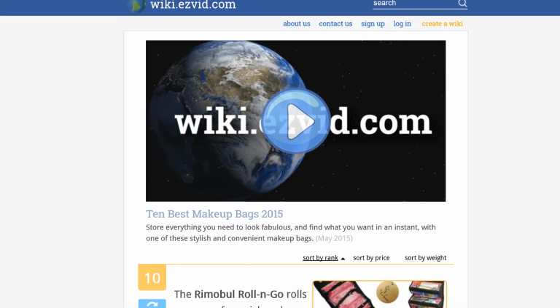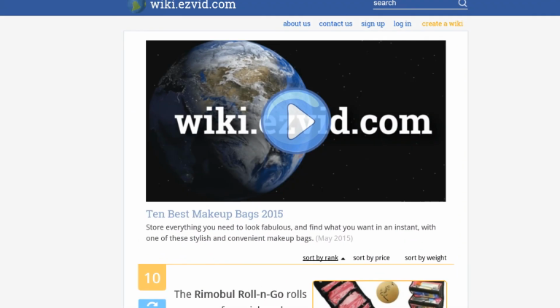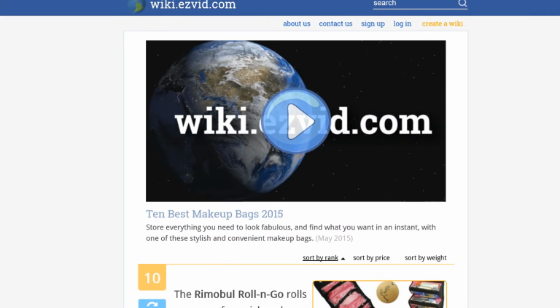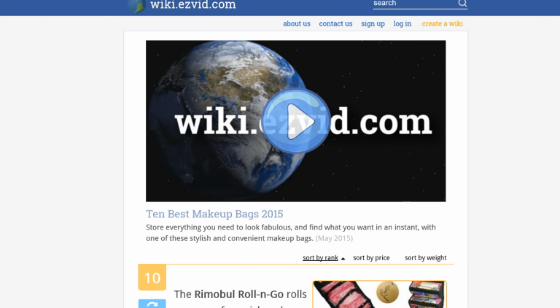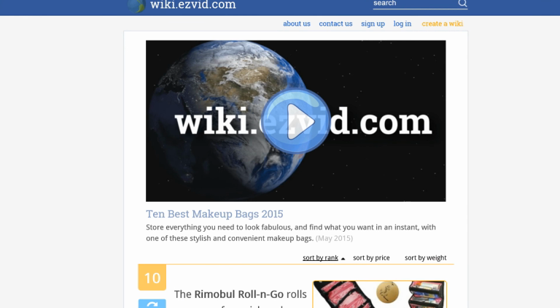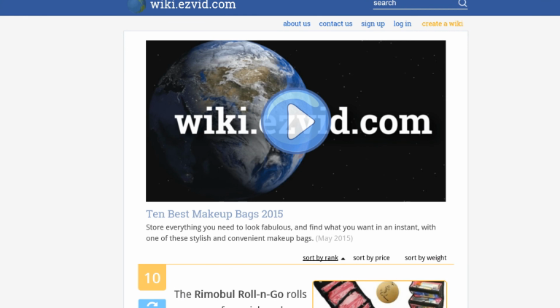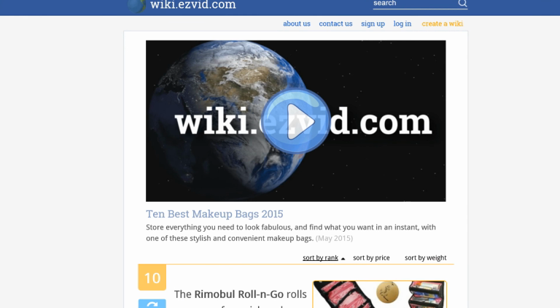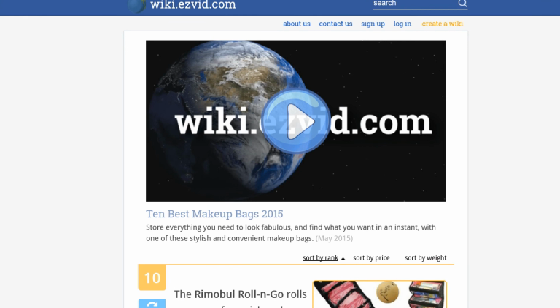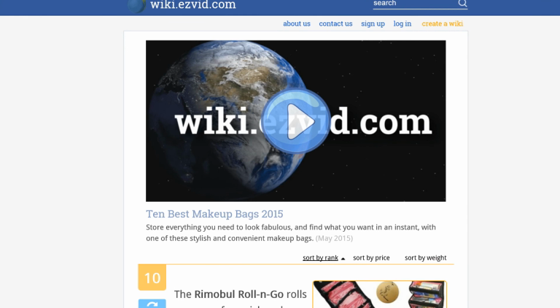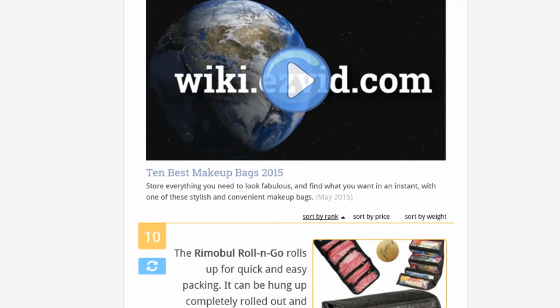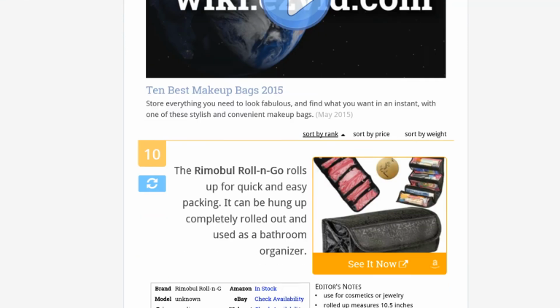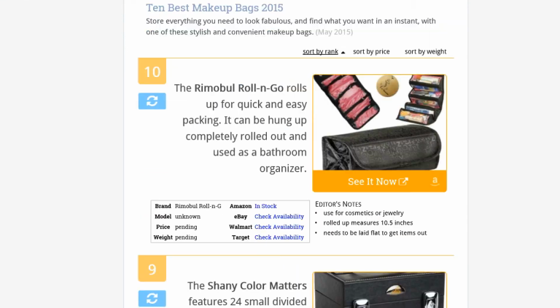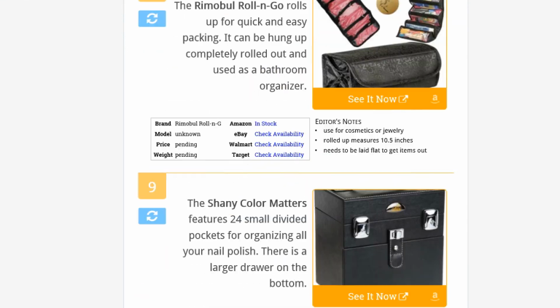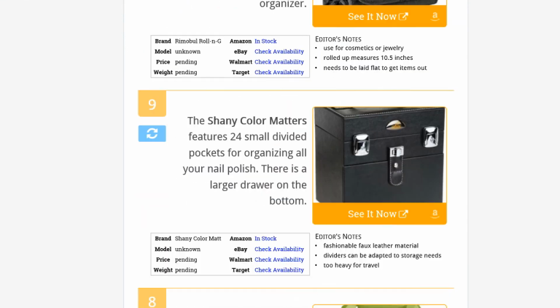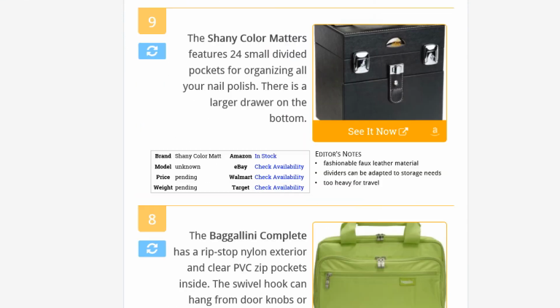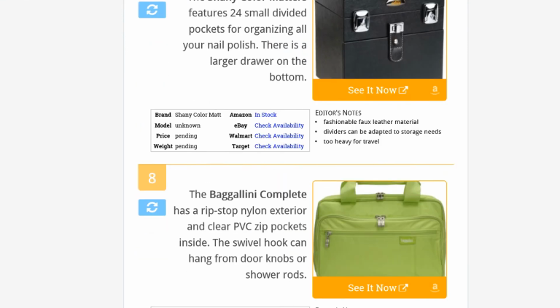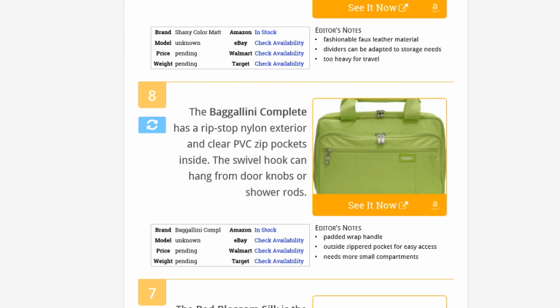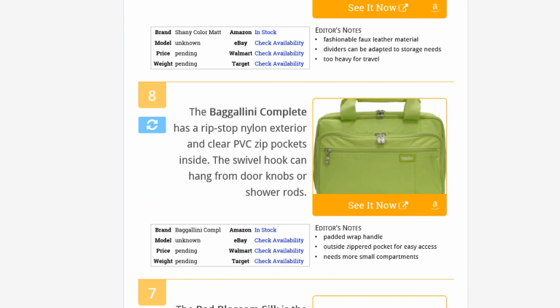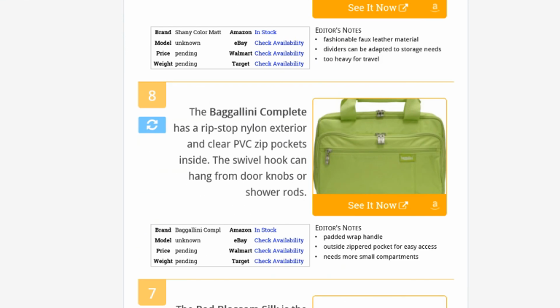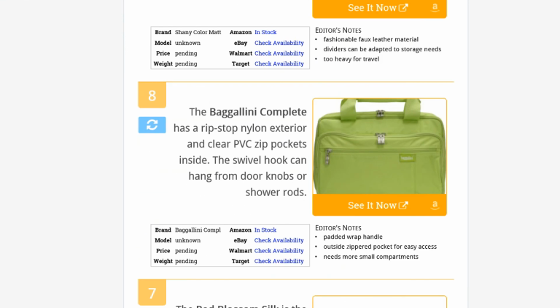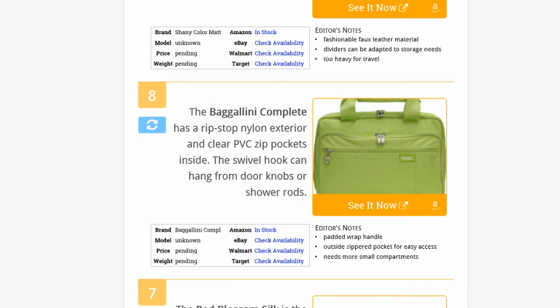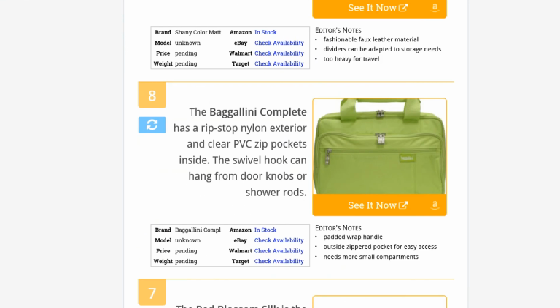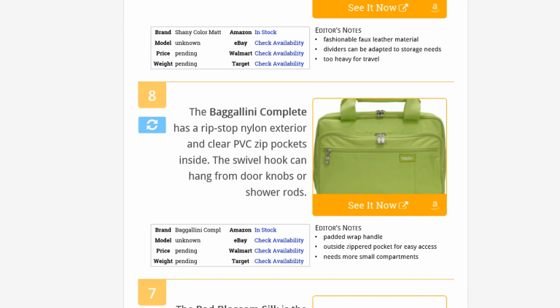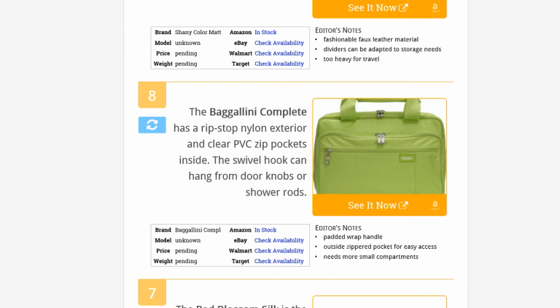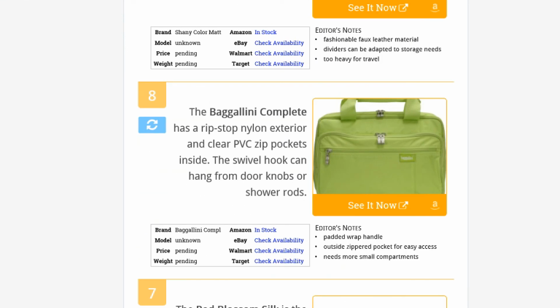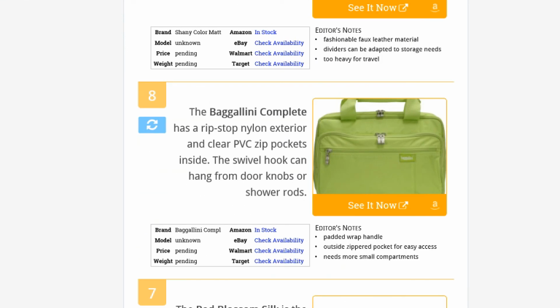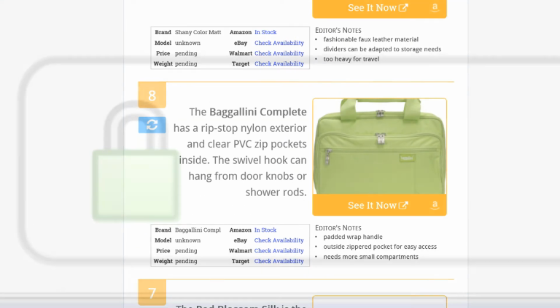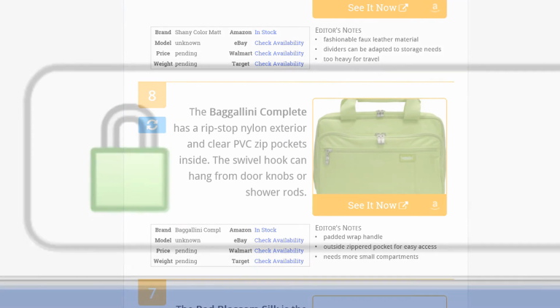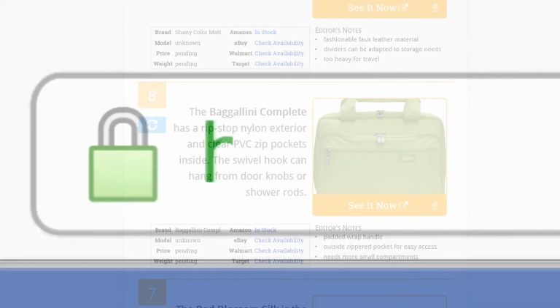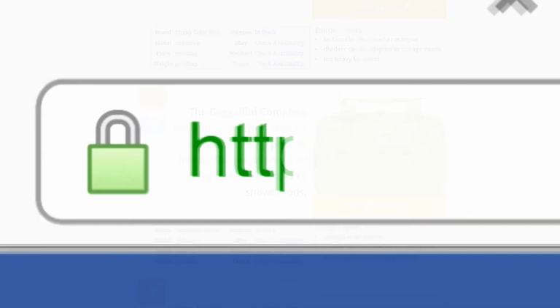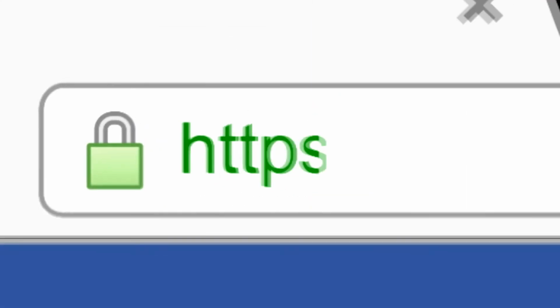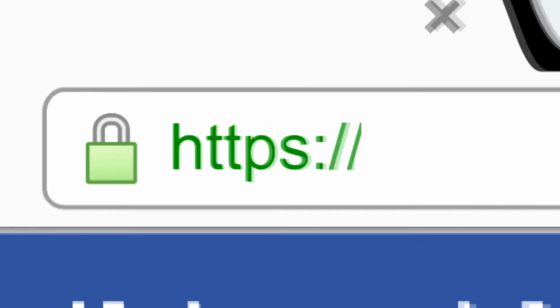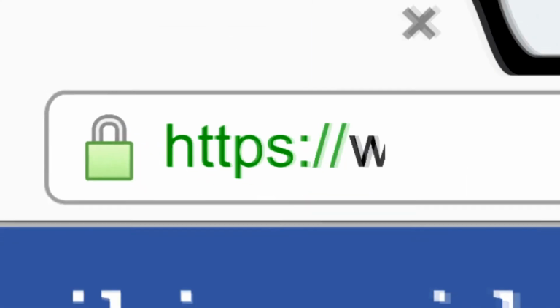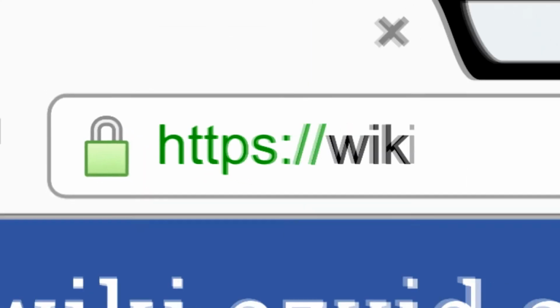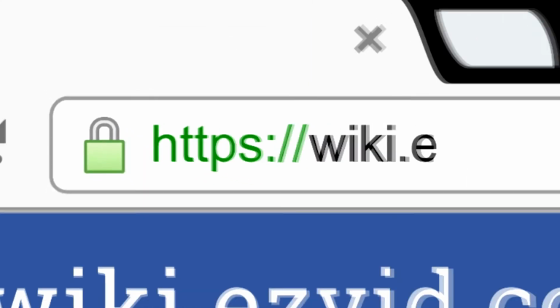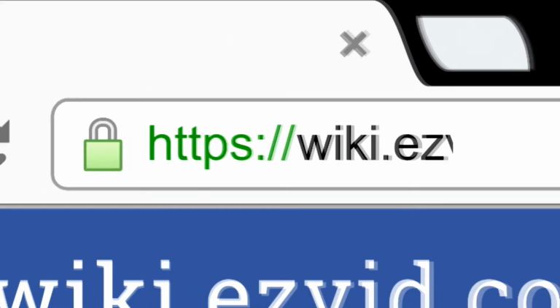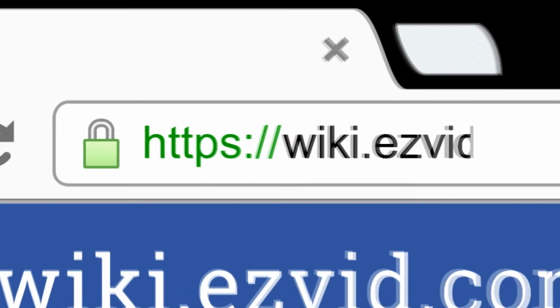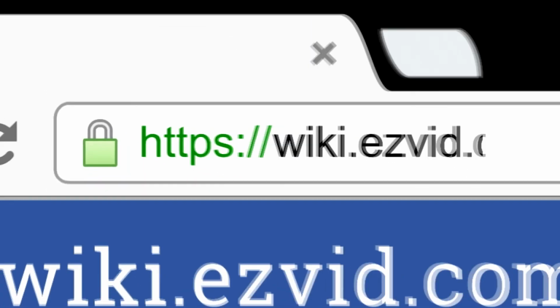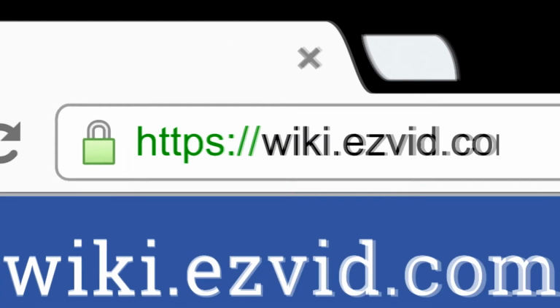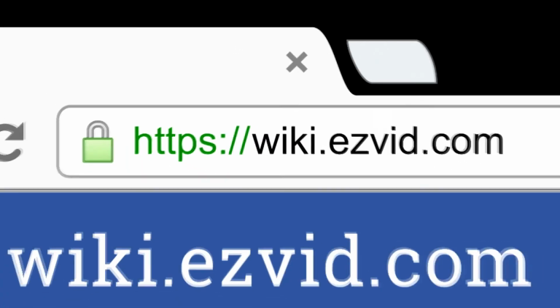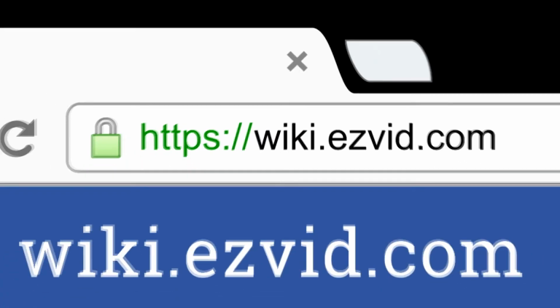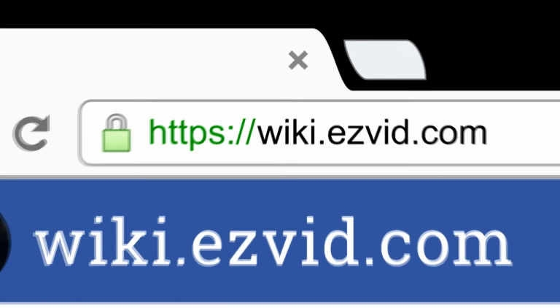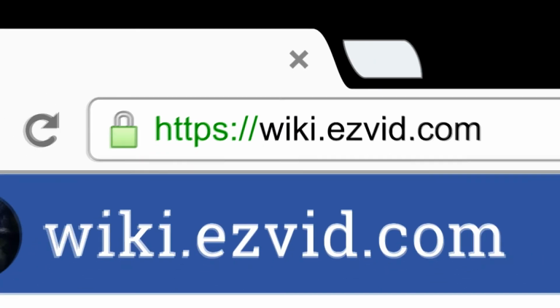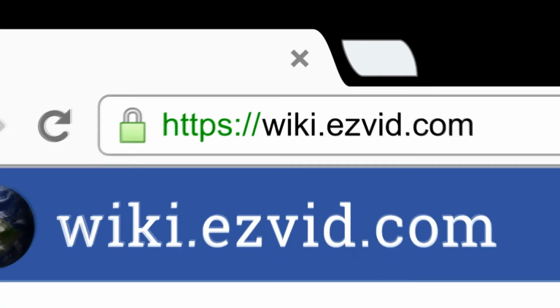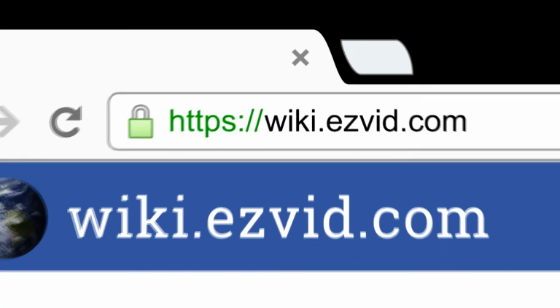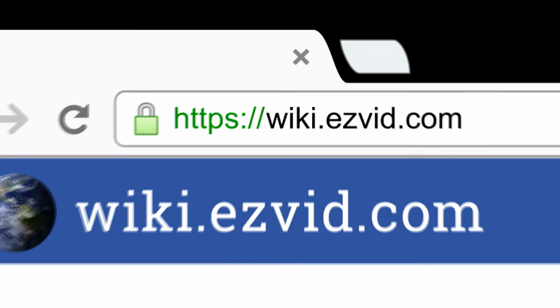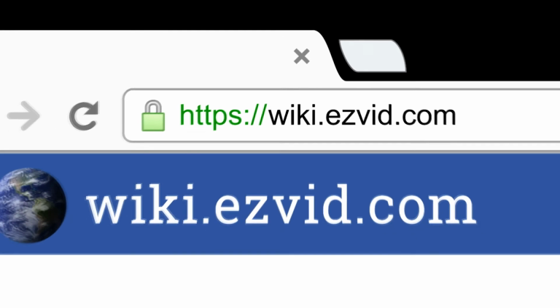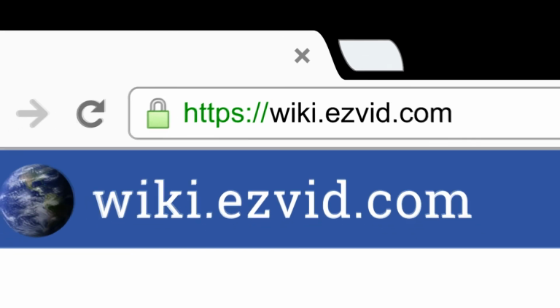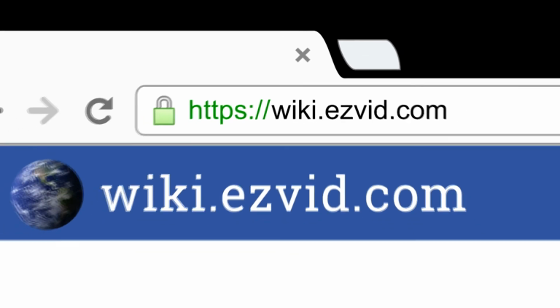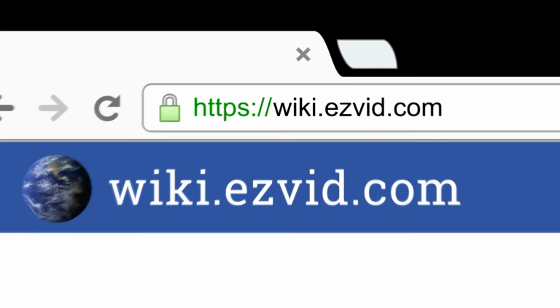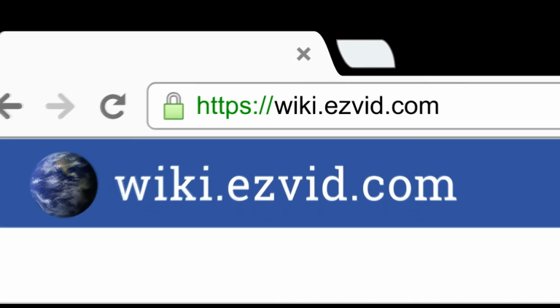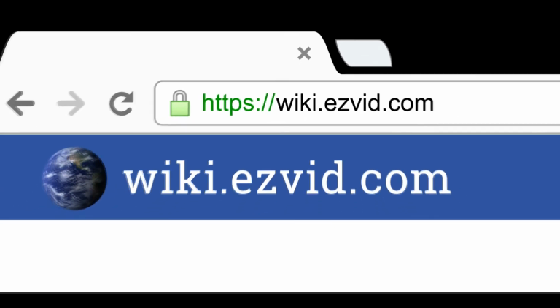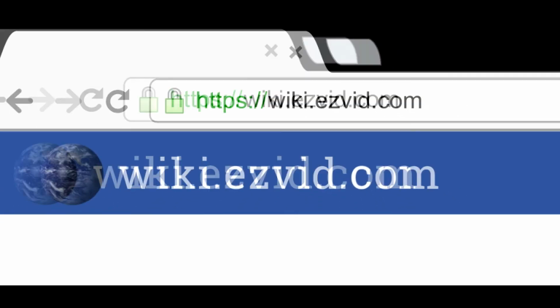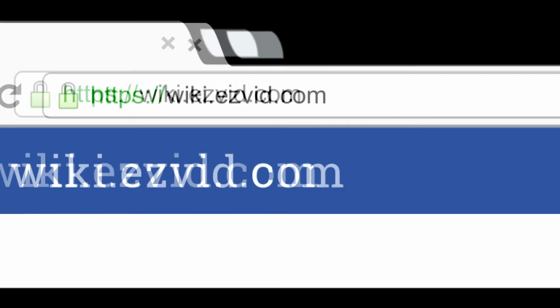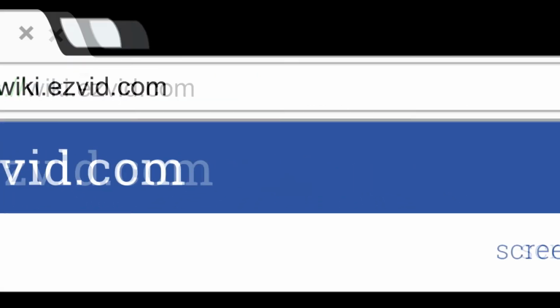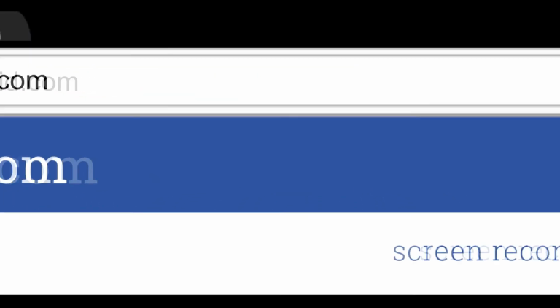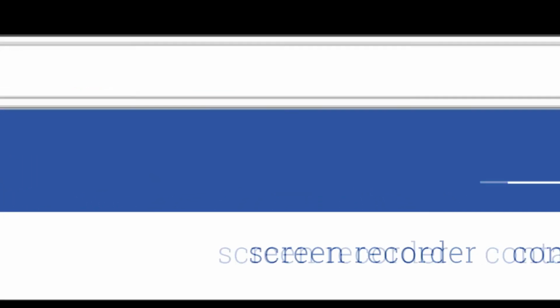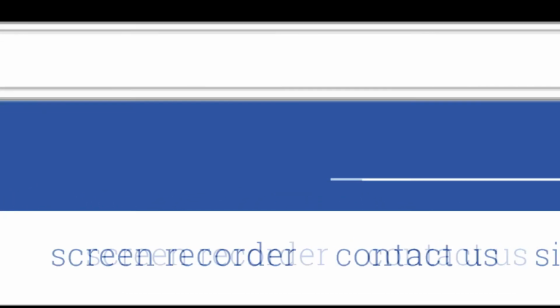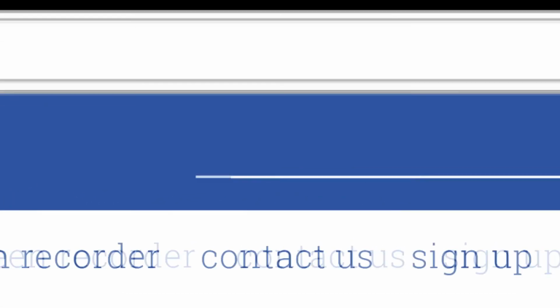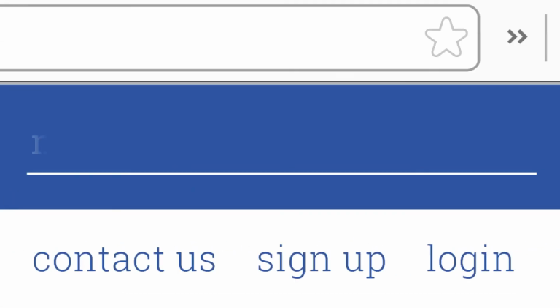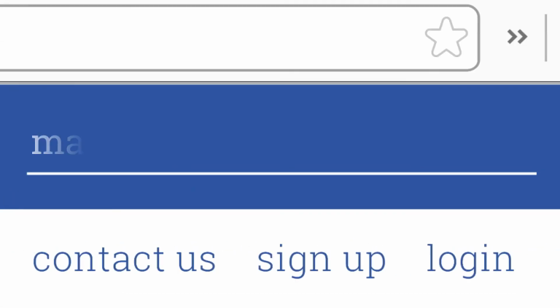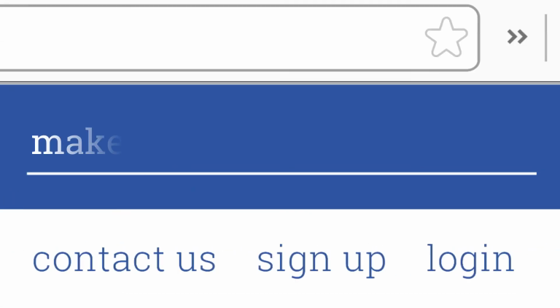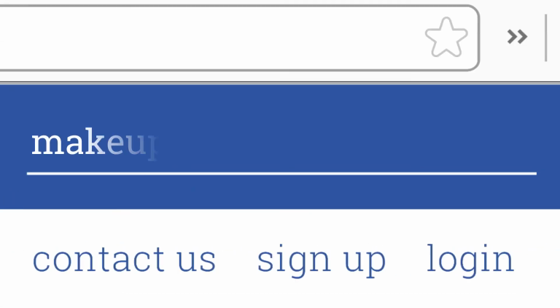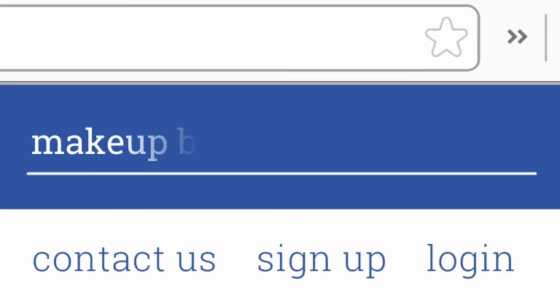To see all this stuff, go to wiki.easyvid.com and search for makeup bags, or click beneath this video.